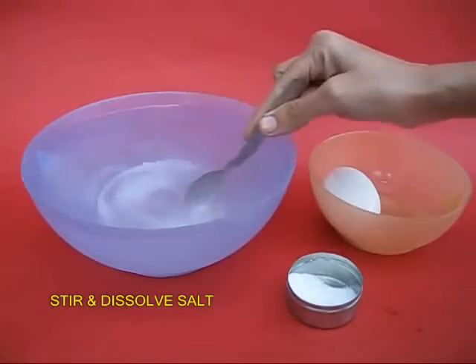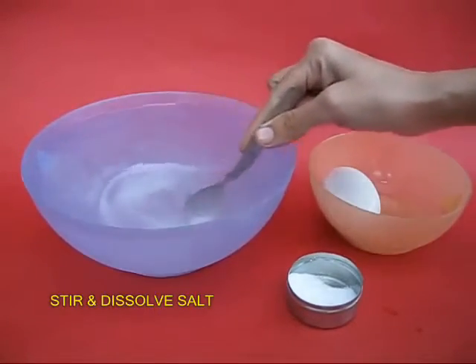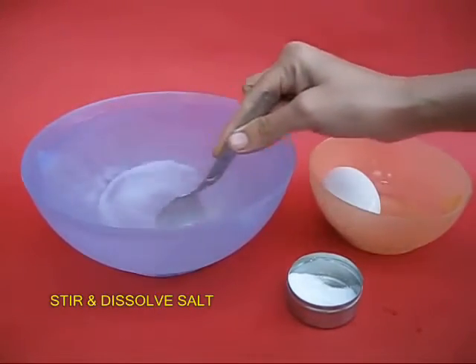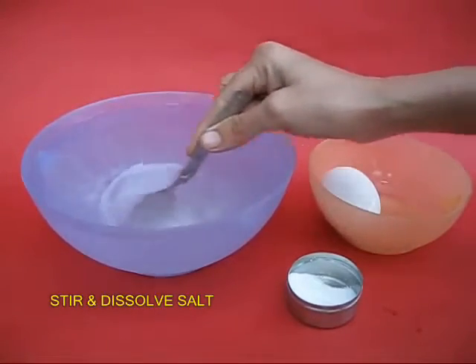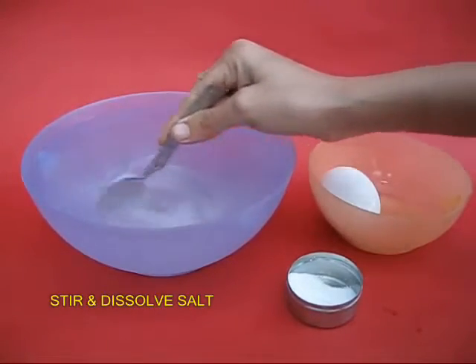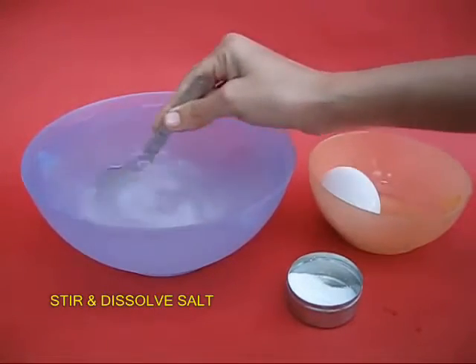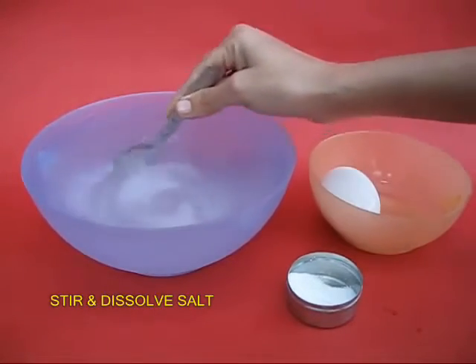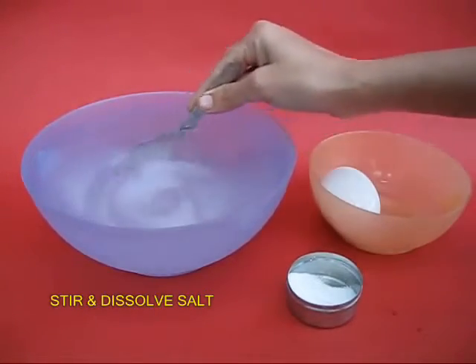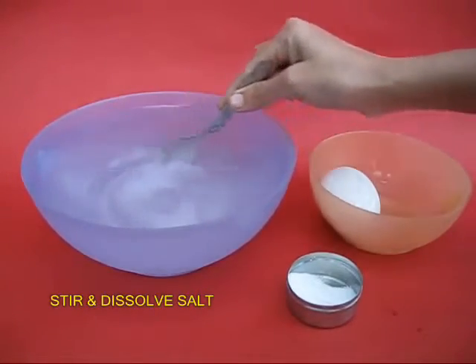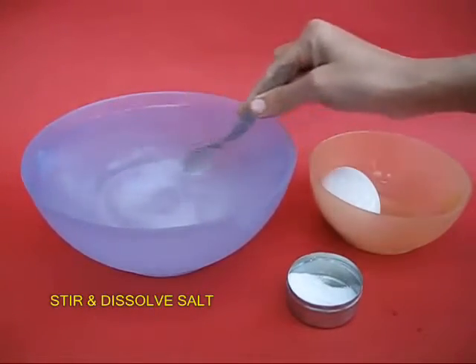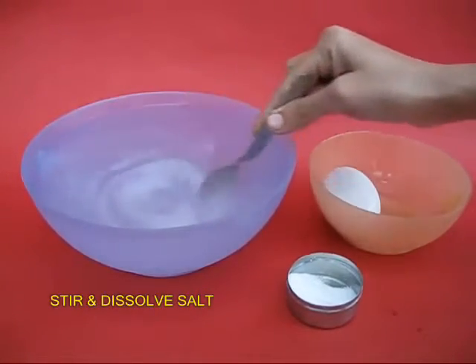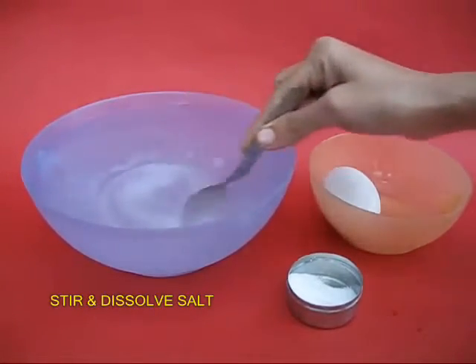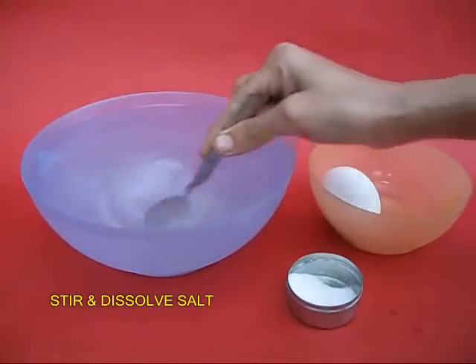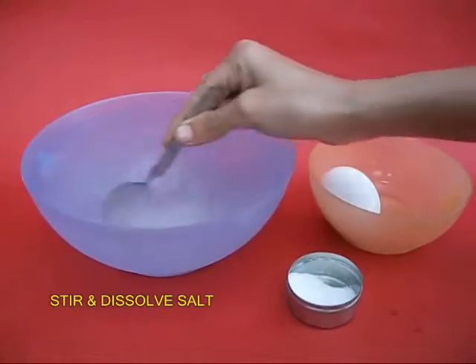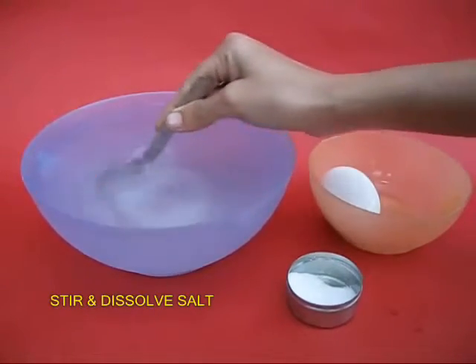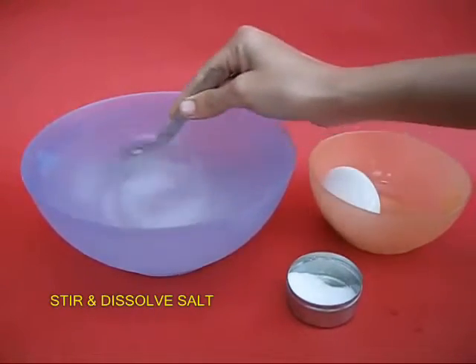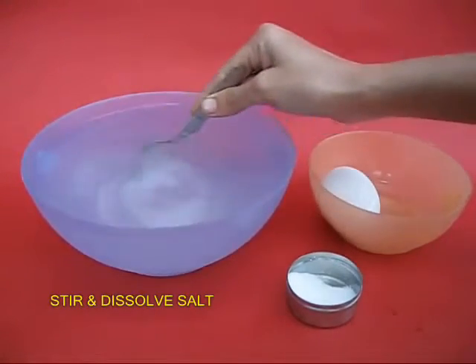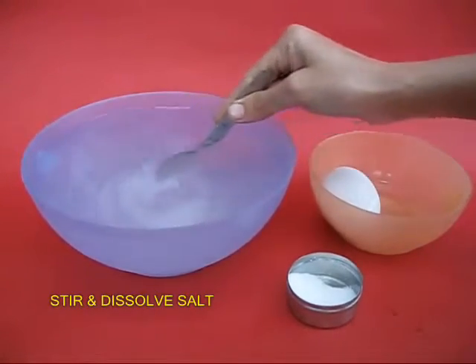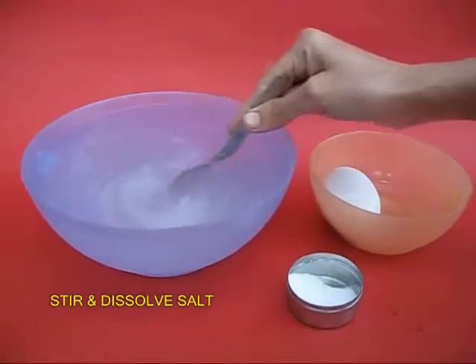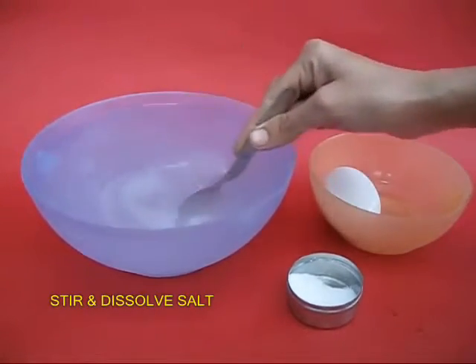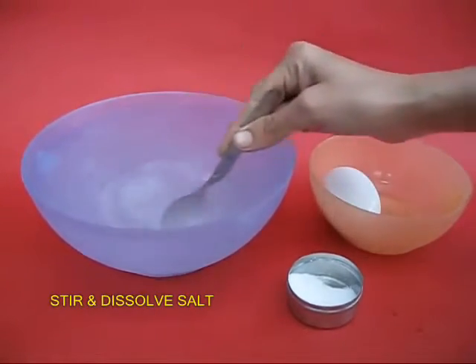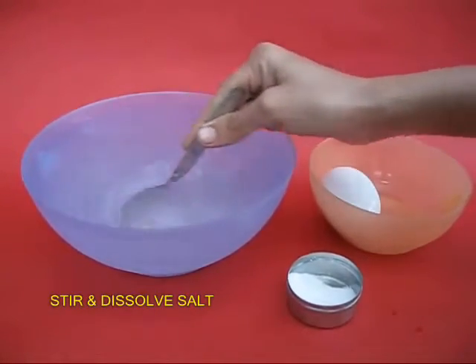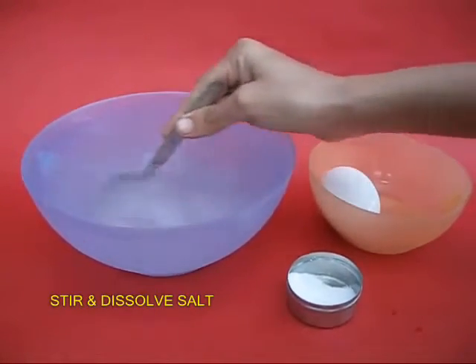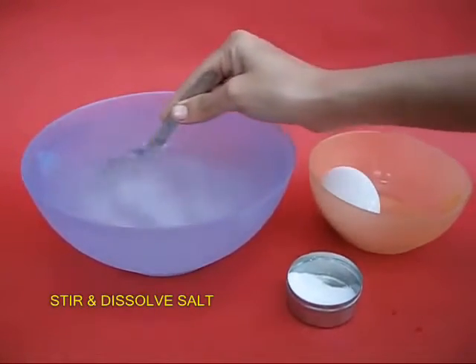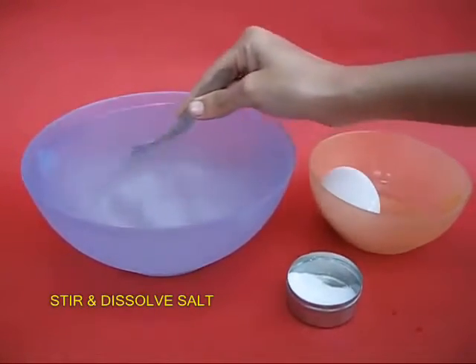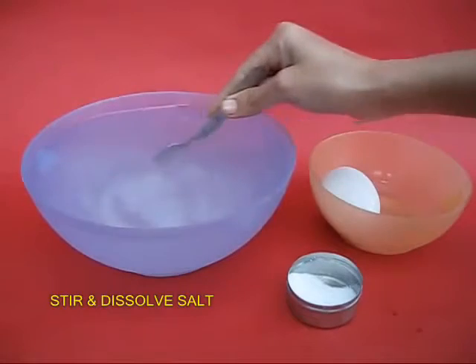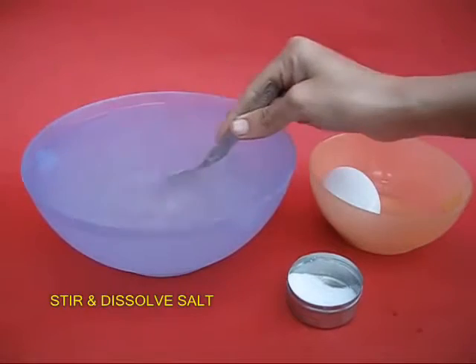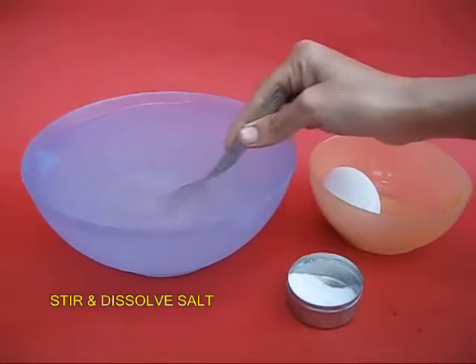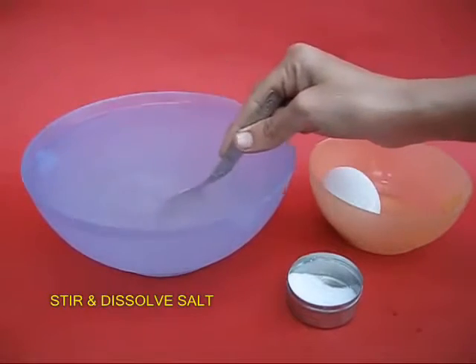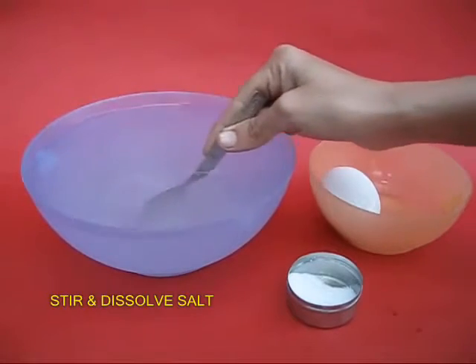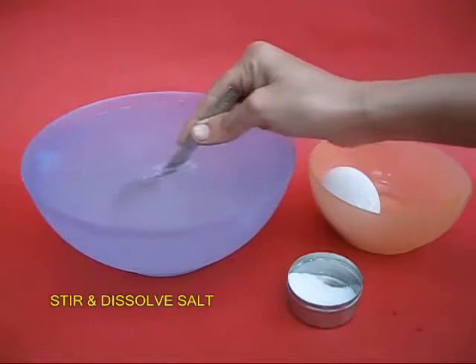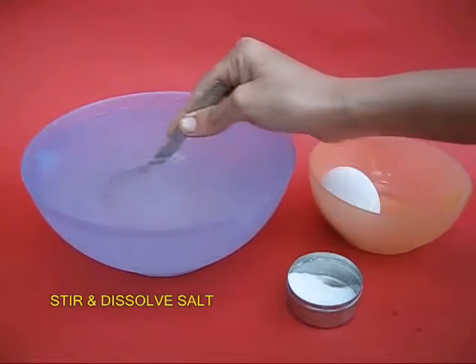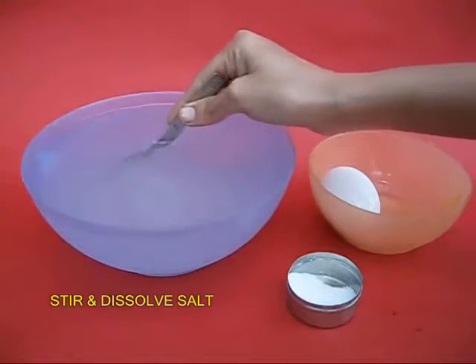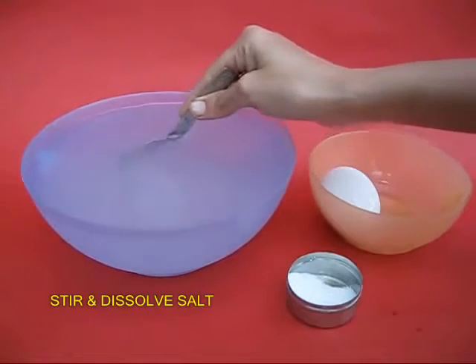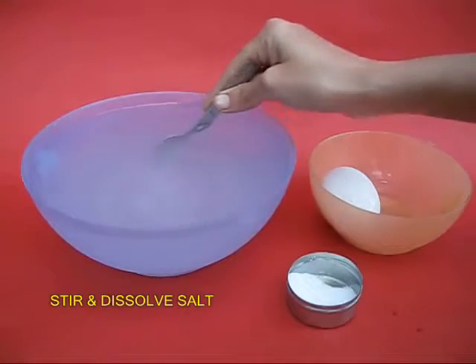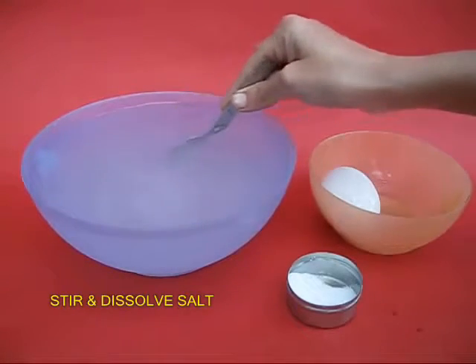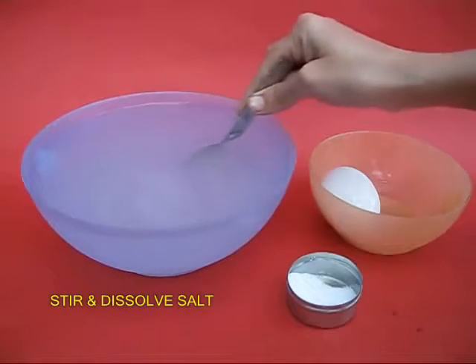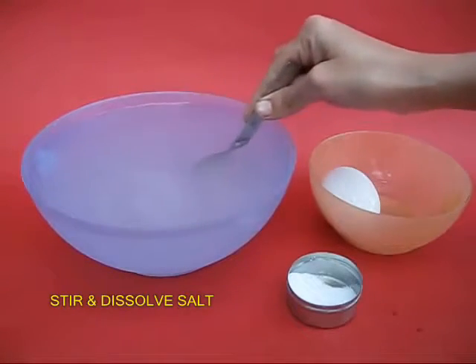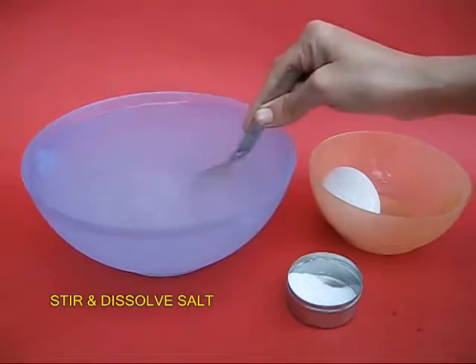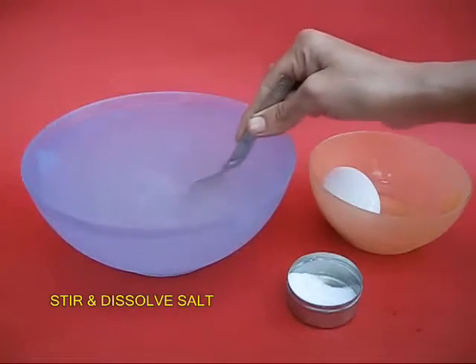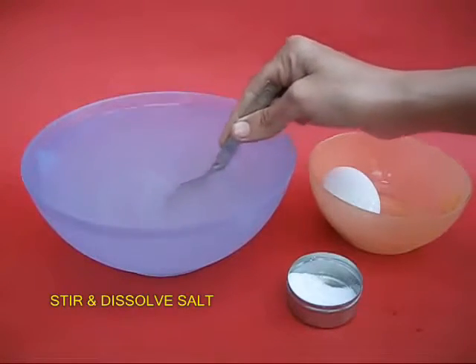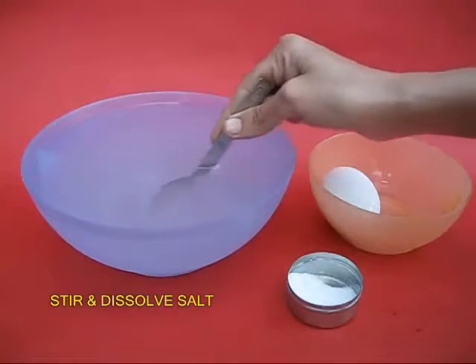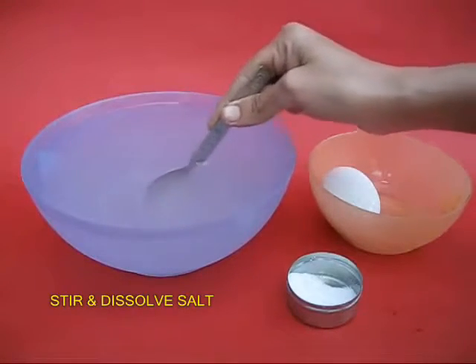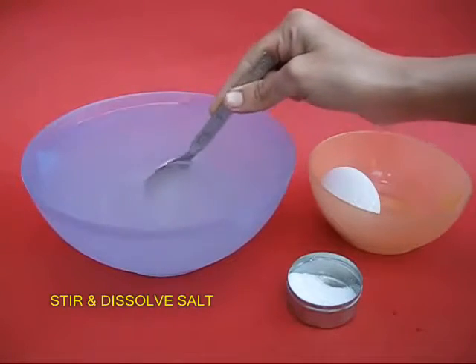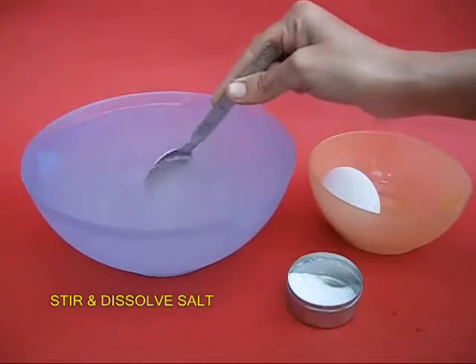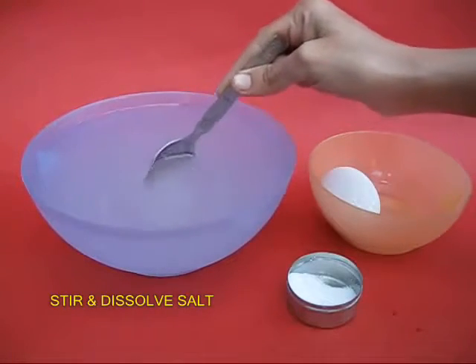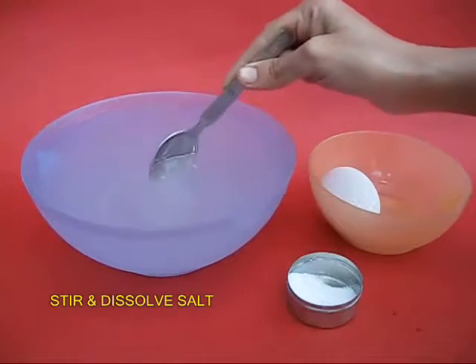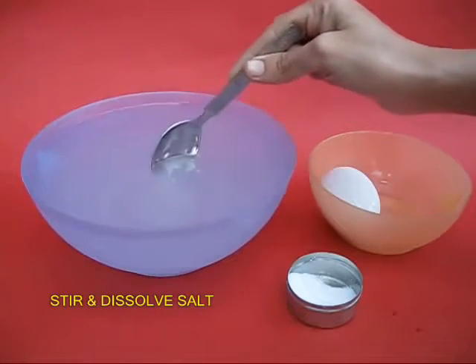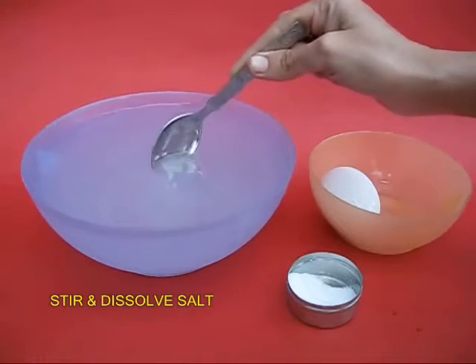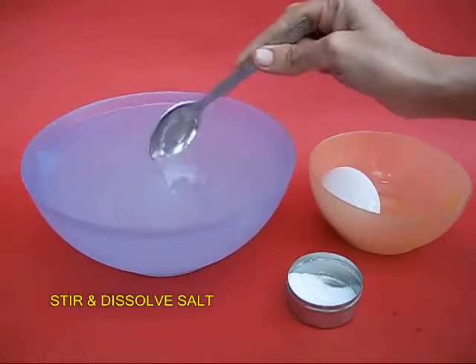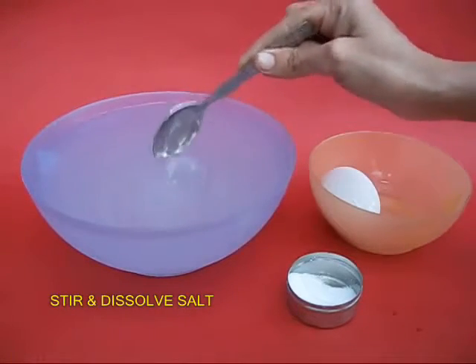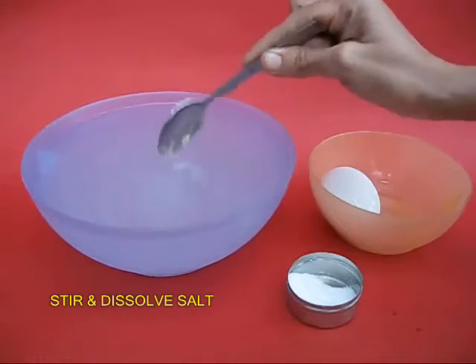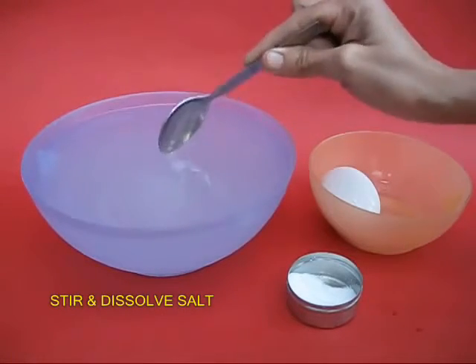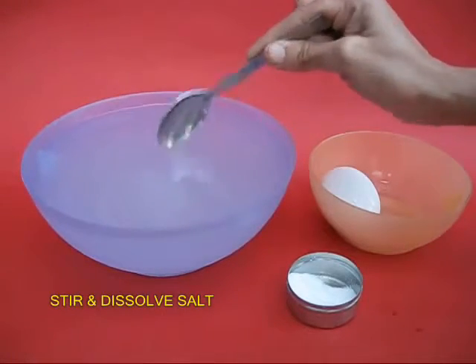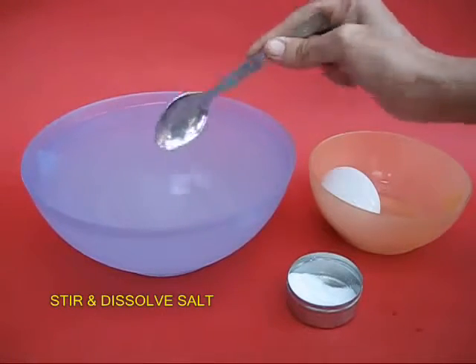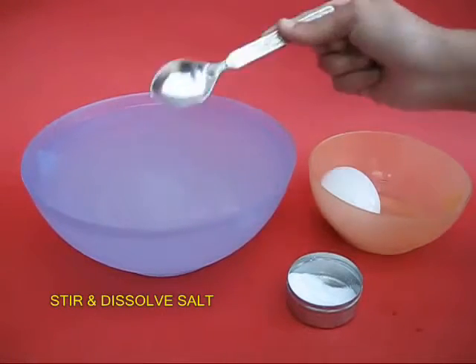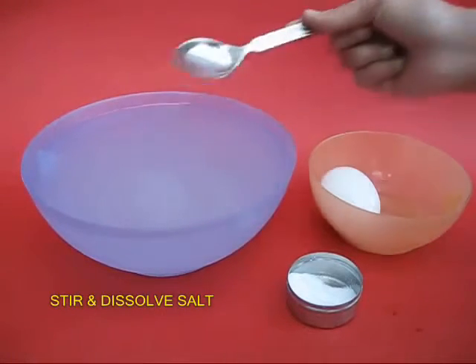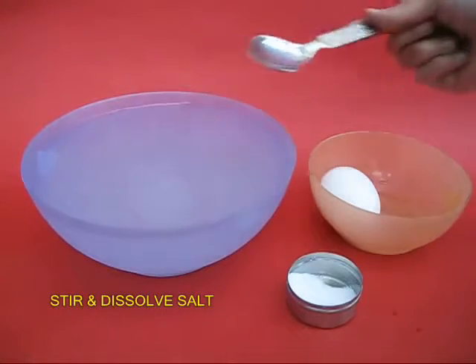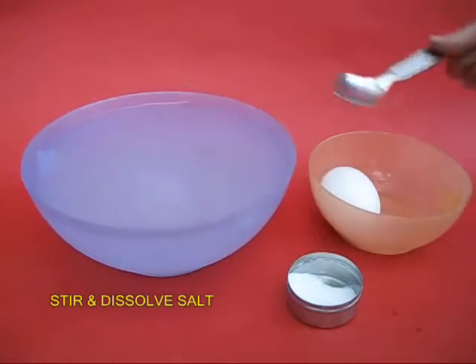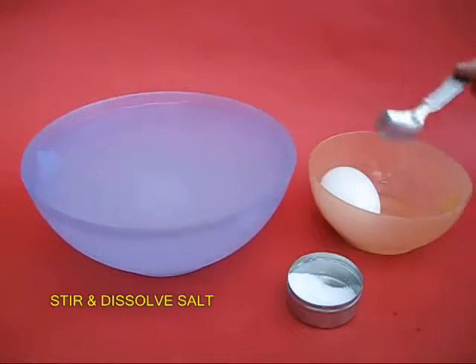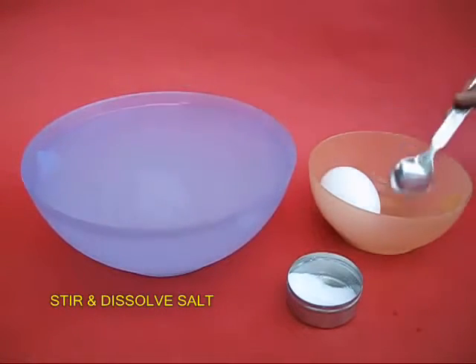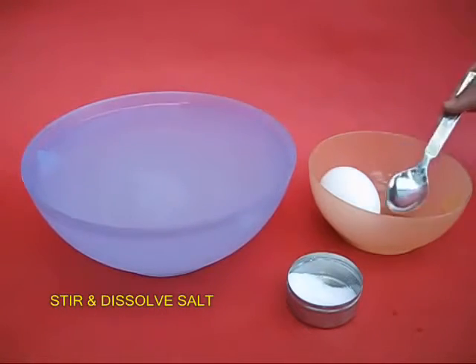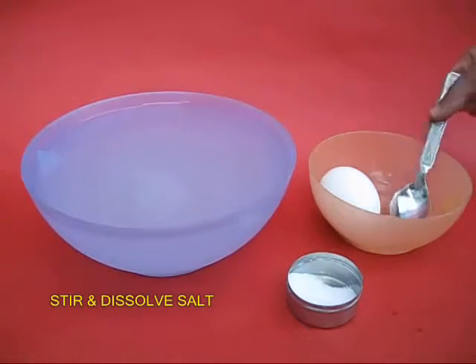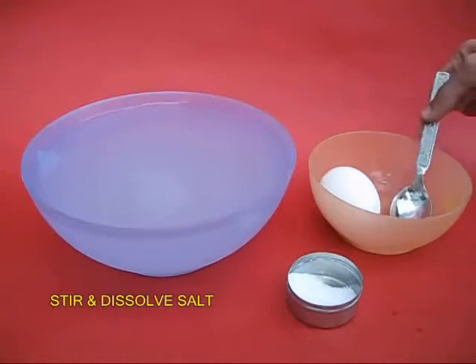The saltier the water, the heavier it is. Now this is slightly denser than fresh water.